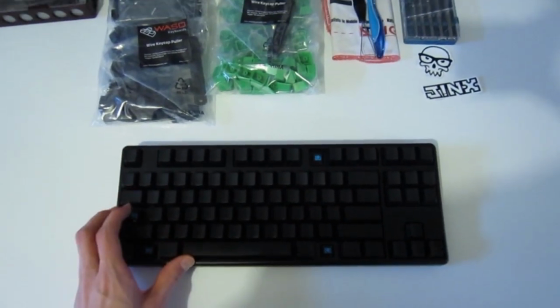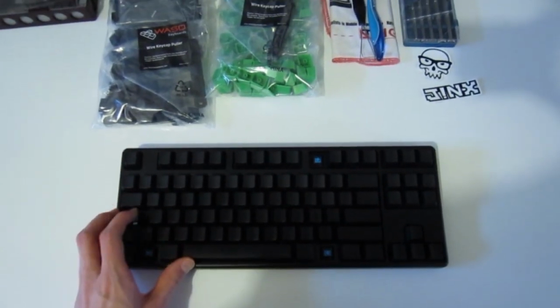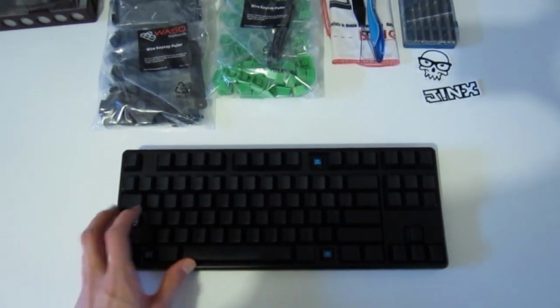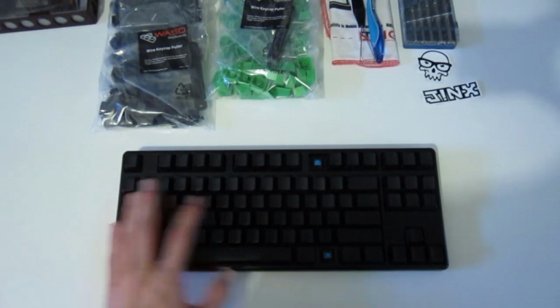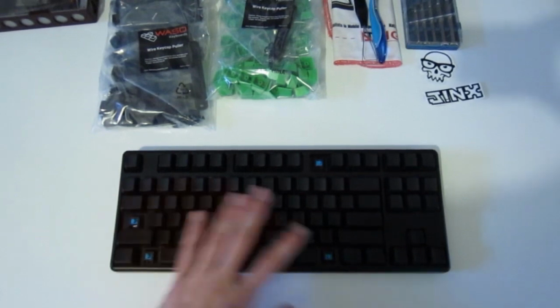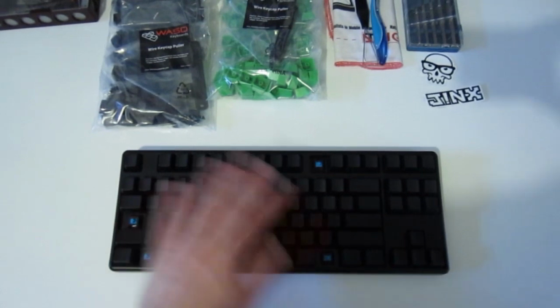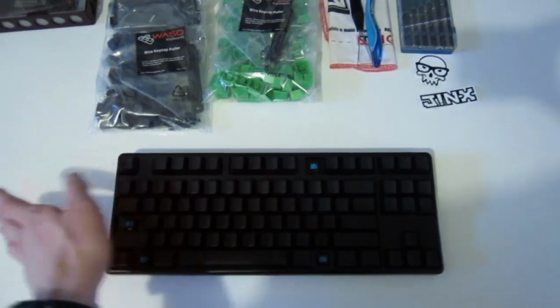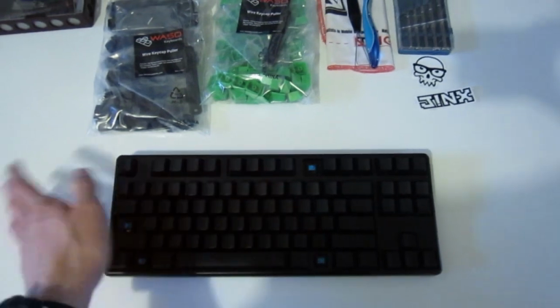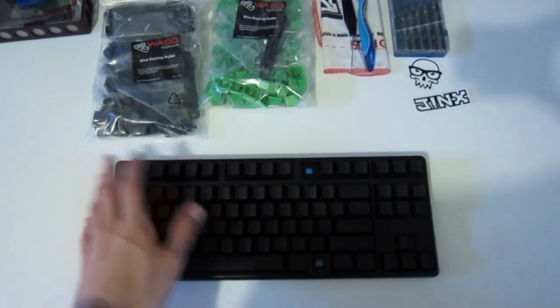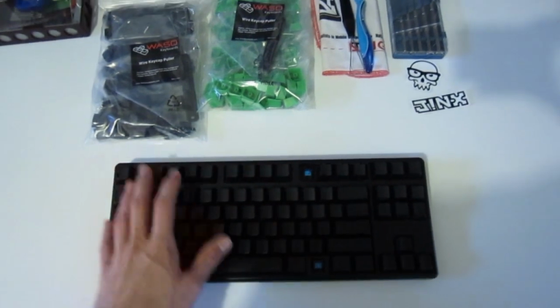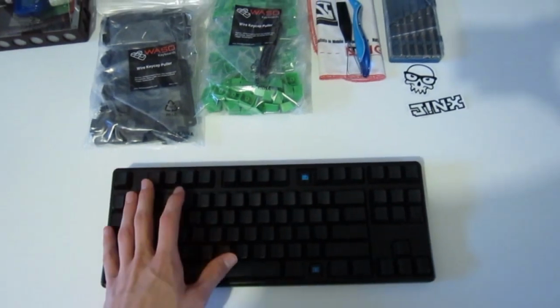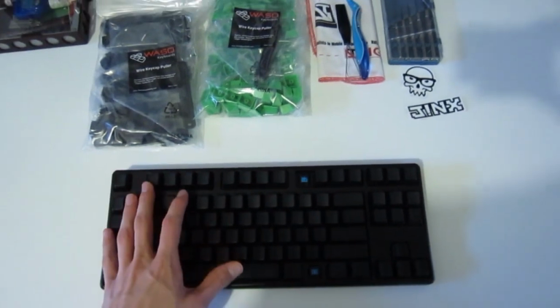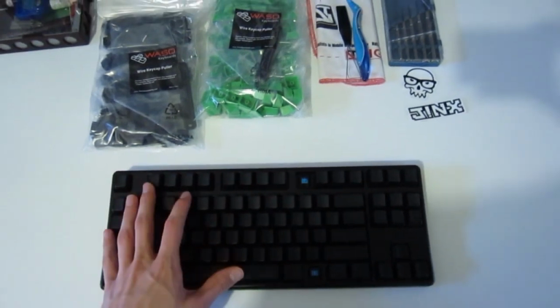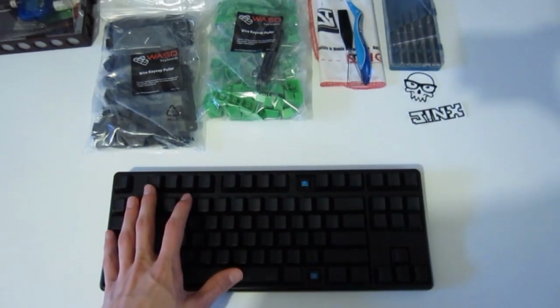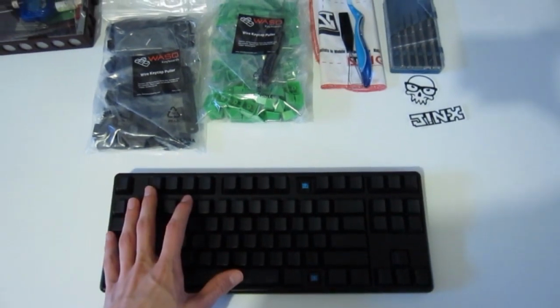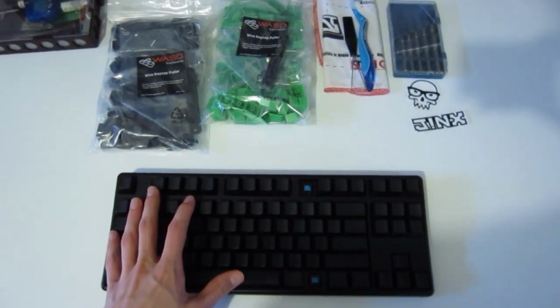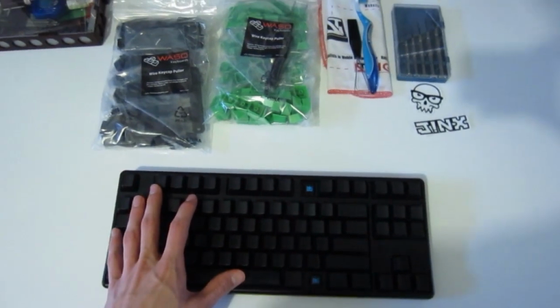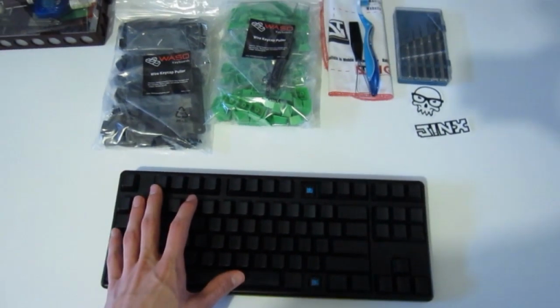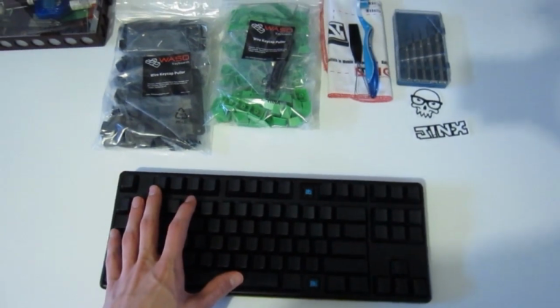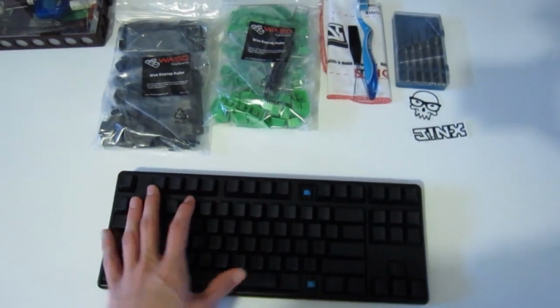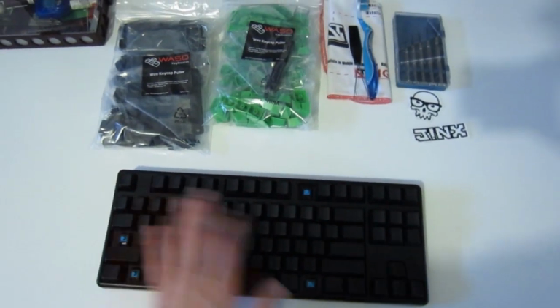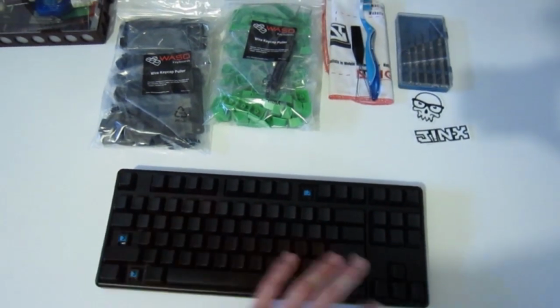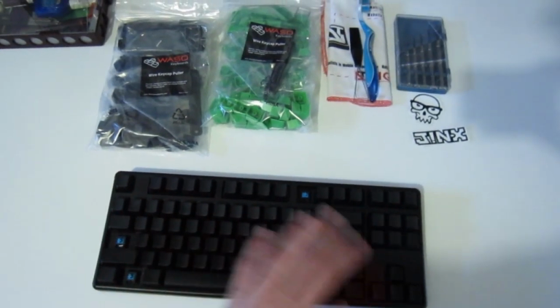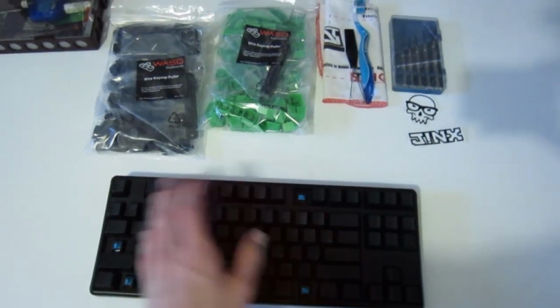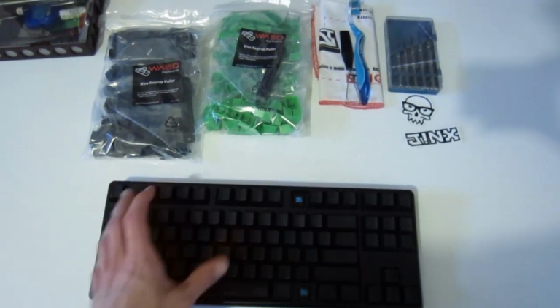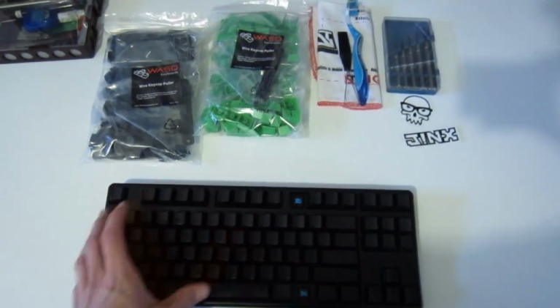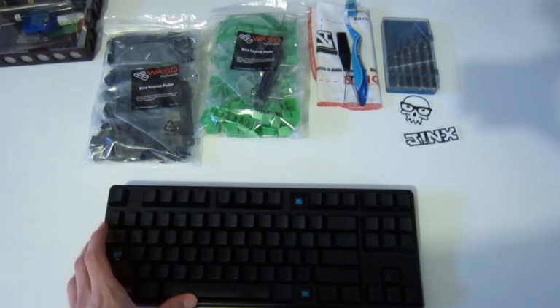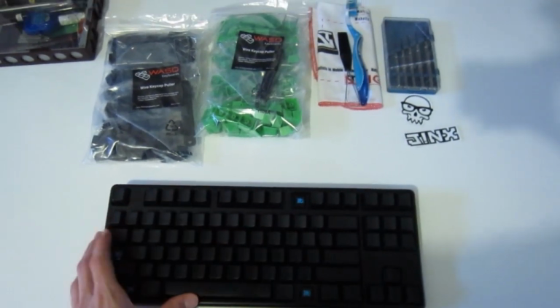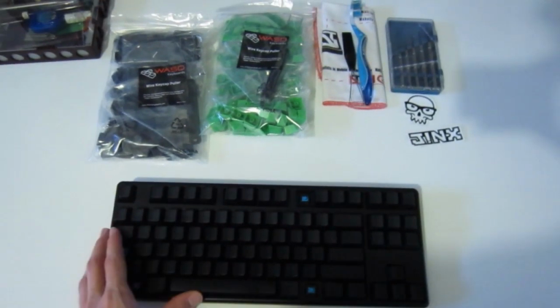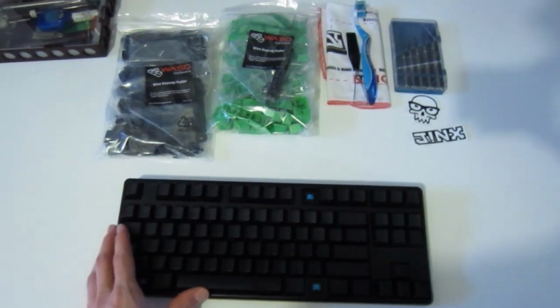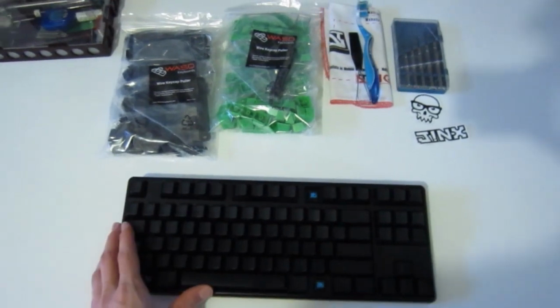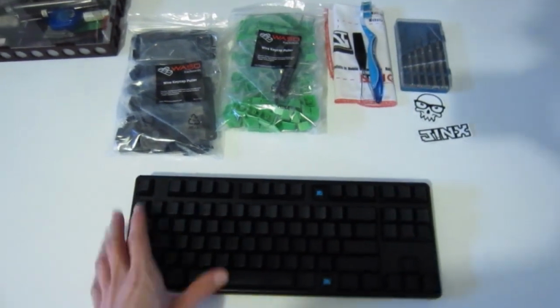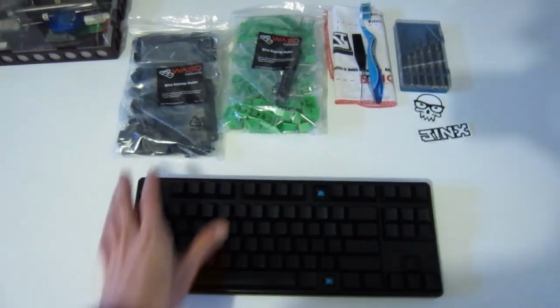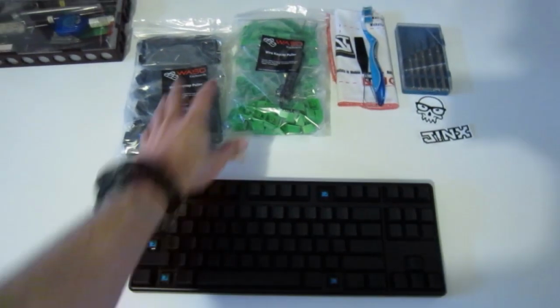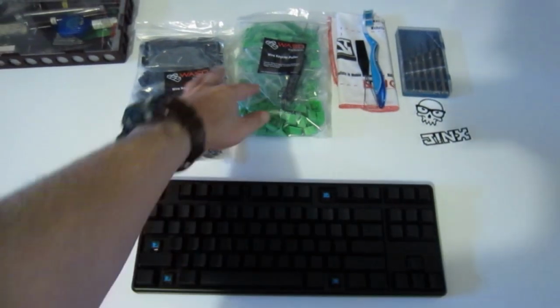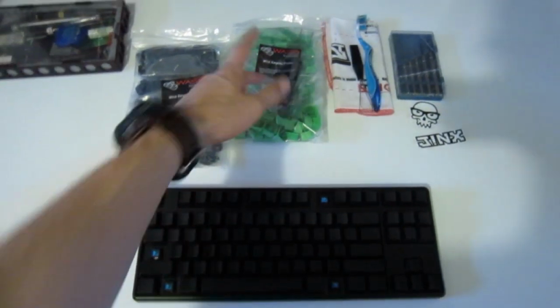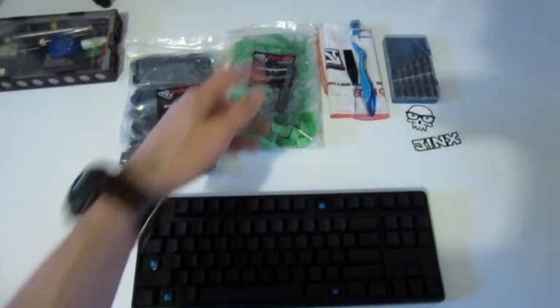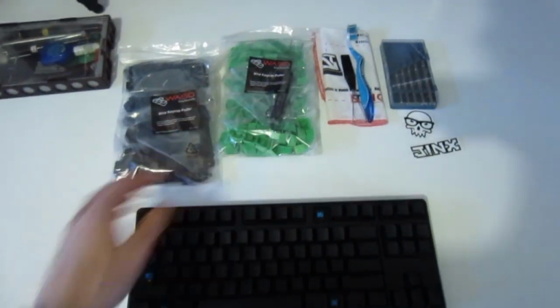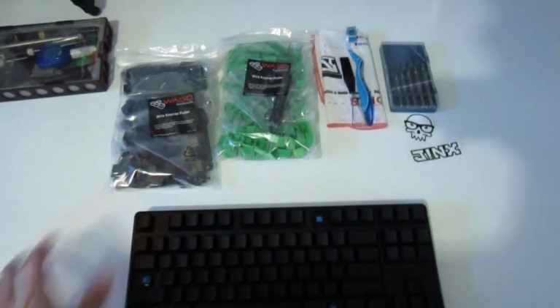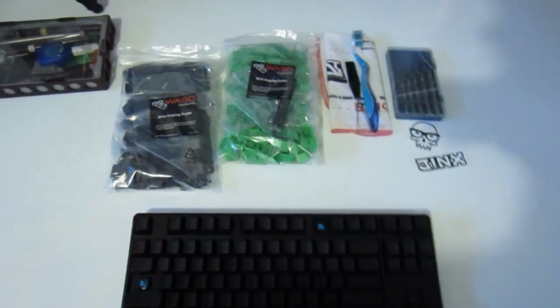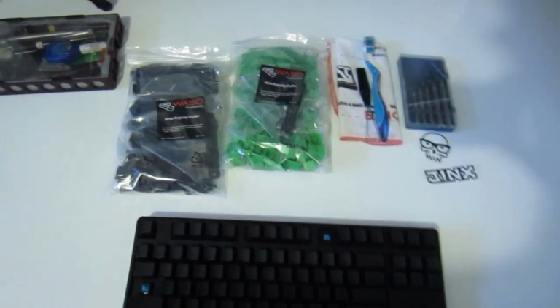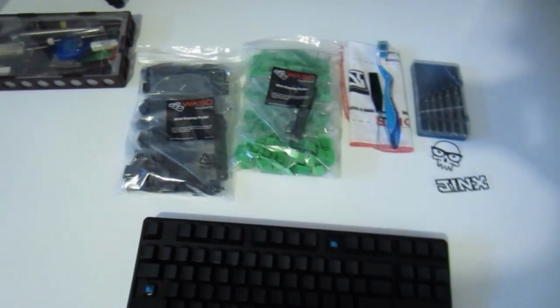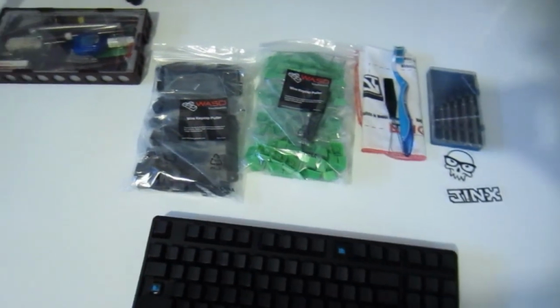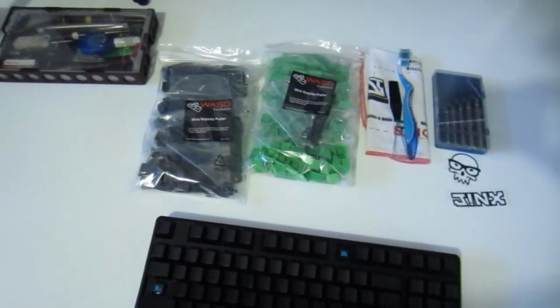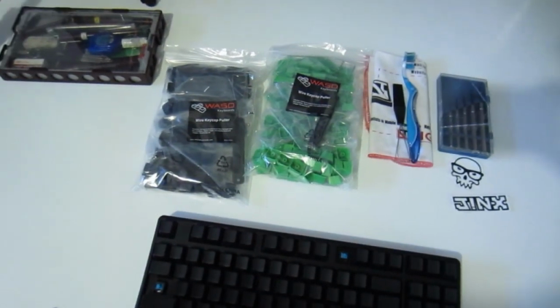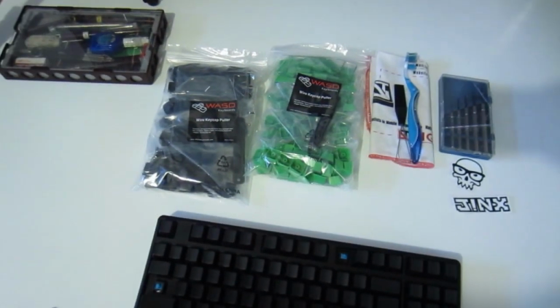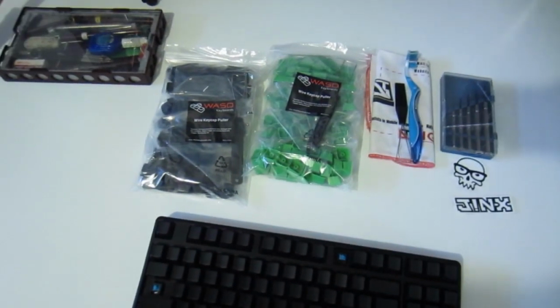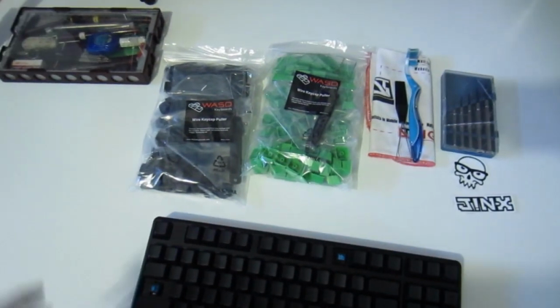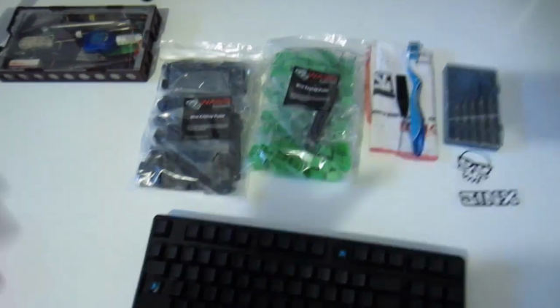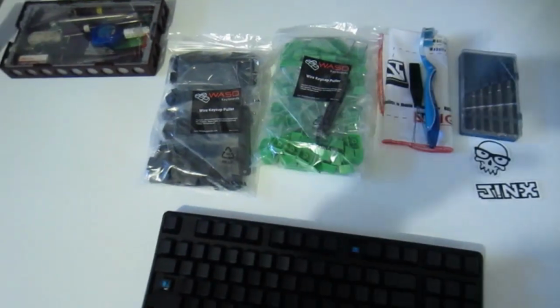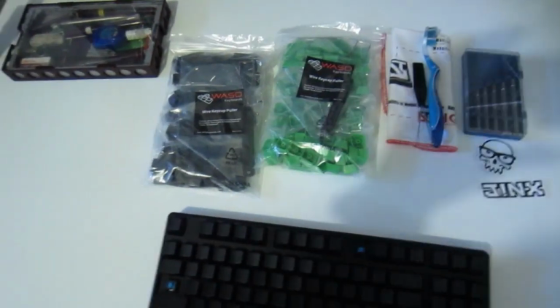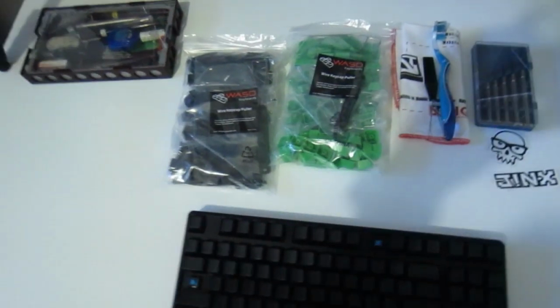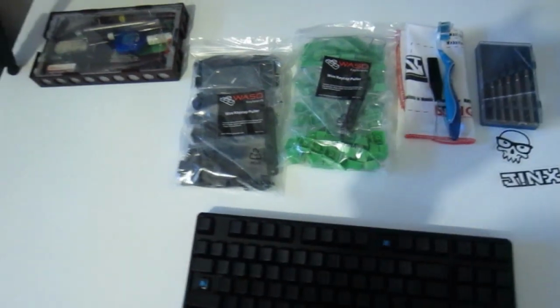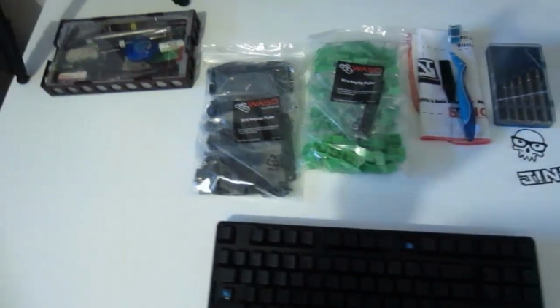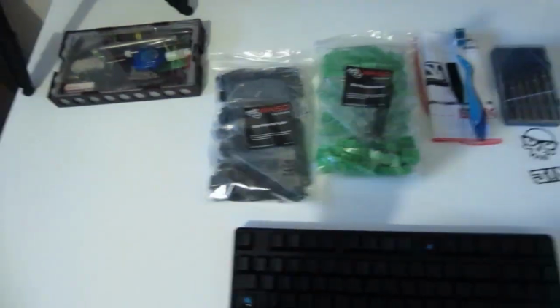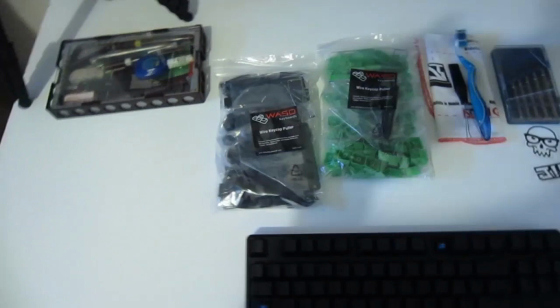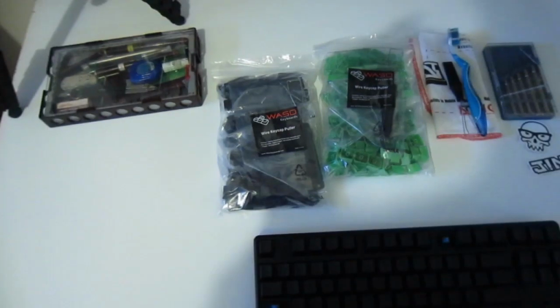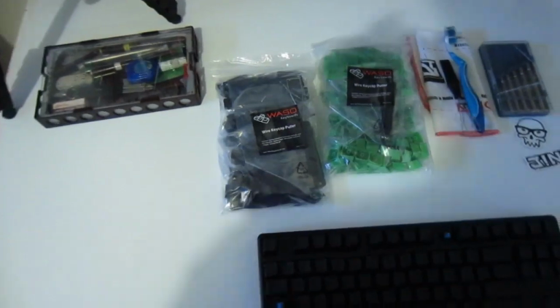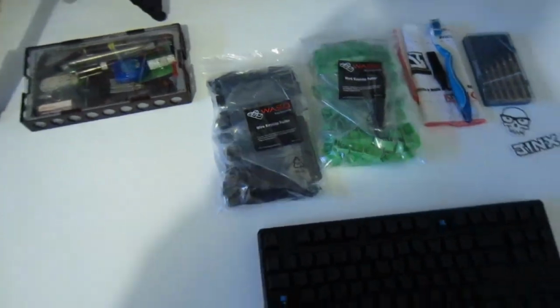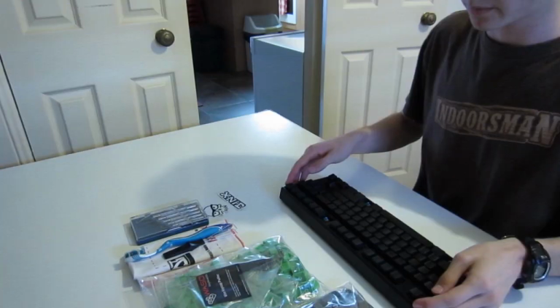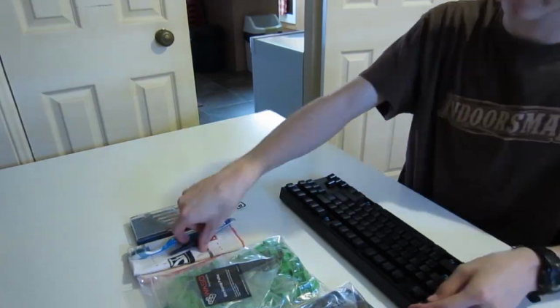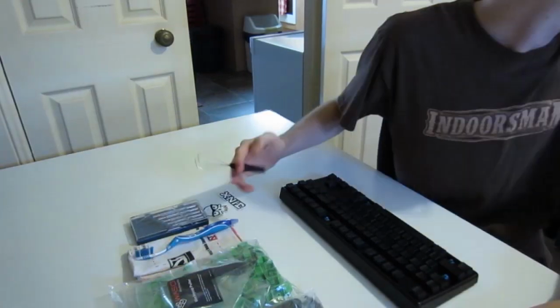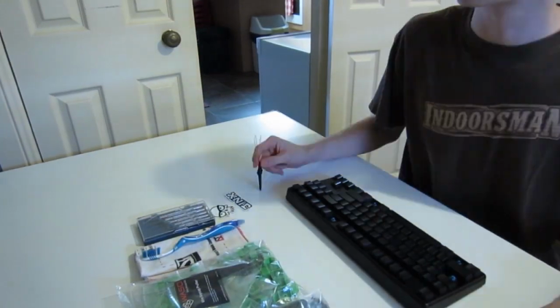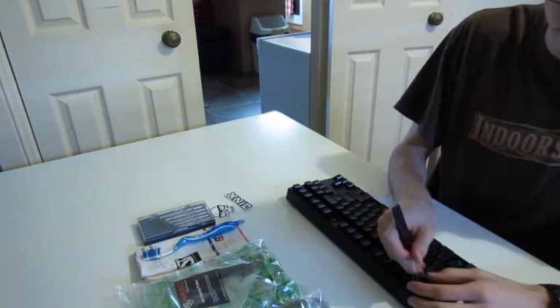I'll be pulling all the old keys off, cleaning it, and then putting the new ones on. Hope you enjoy.